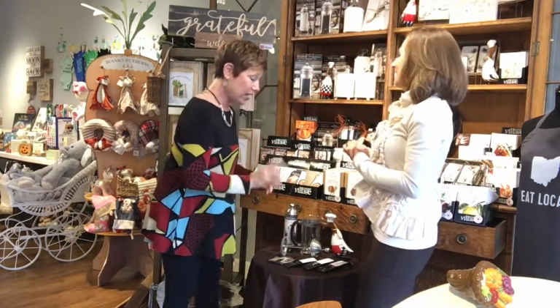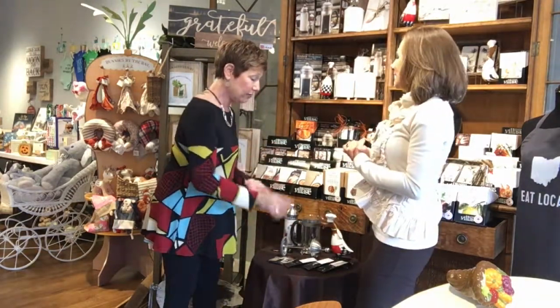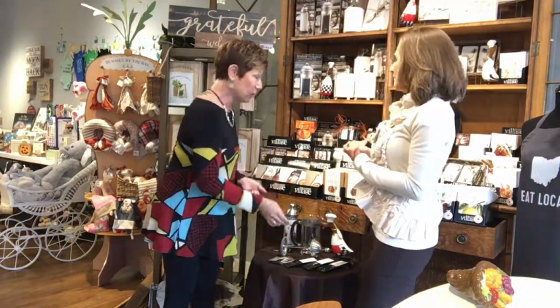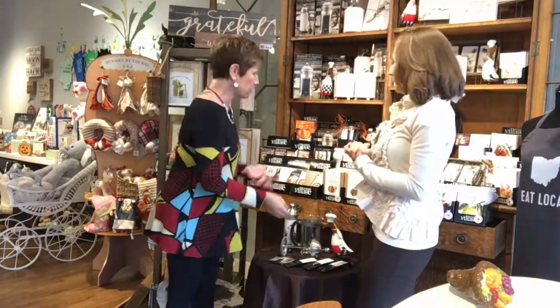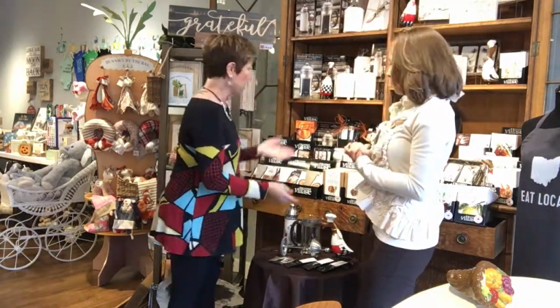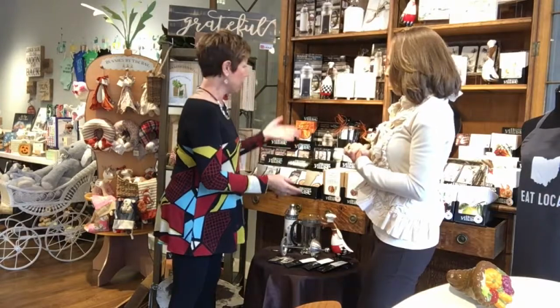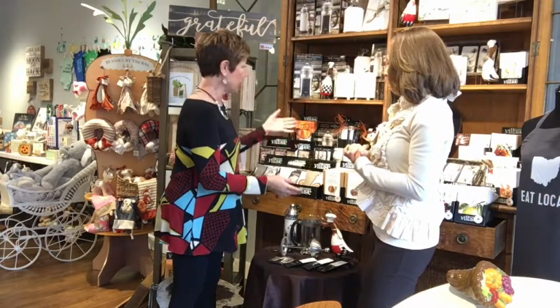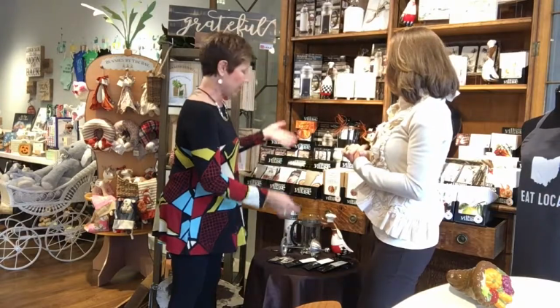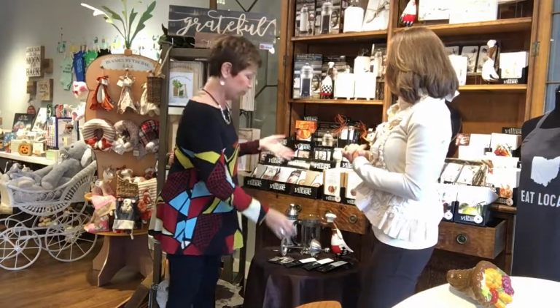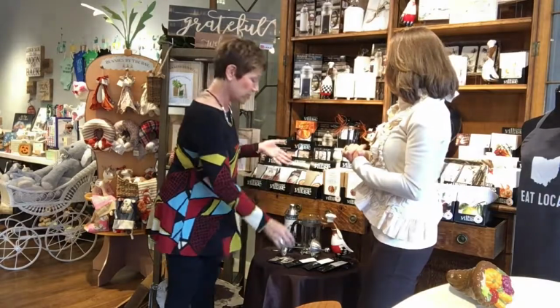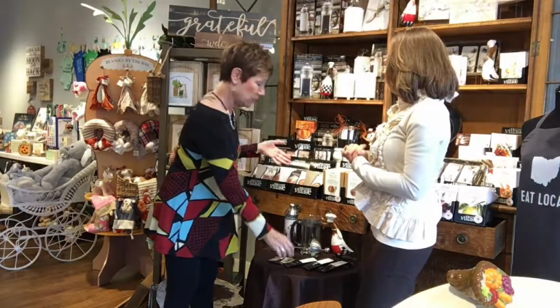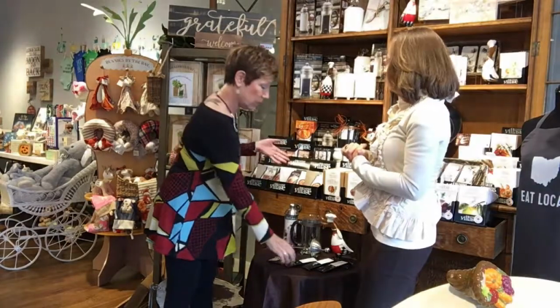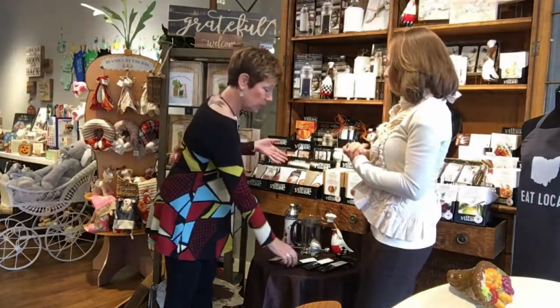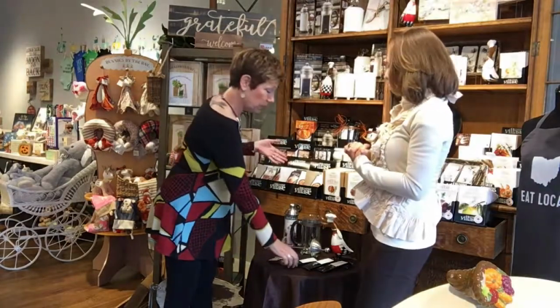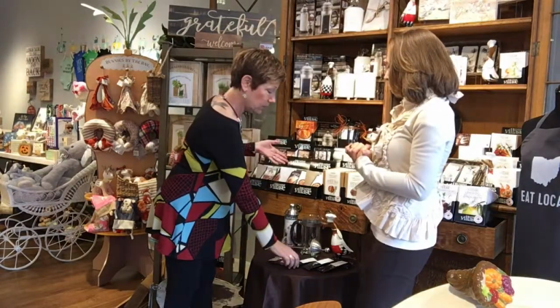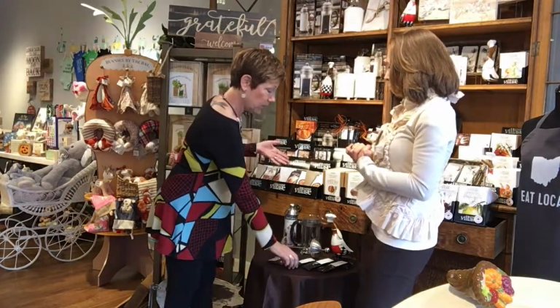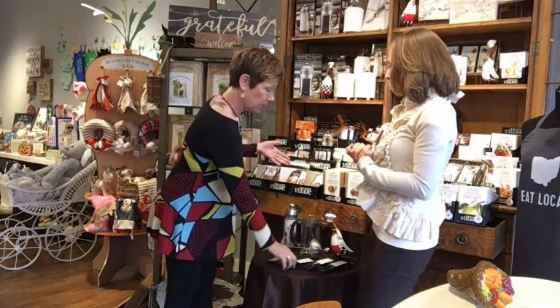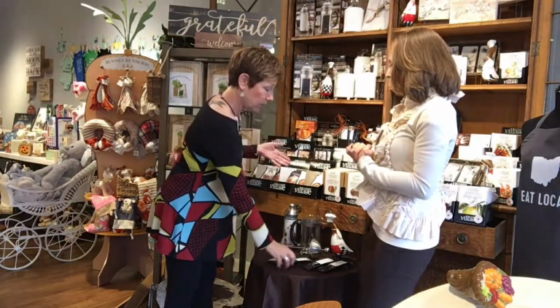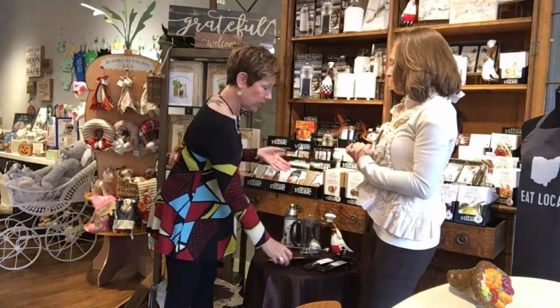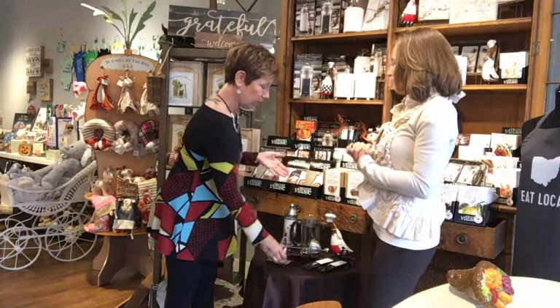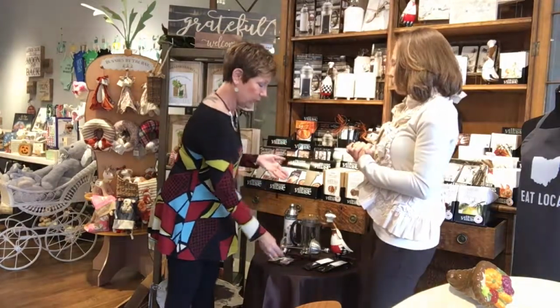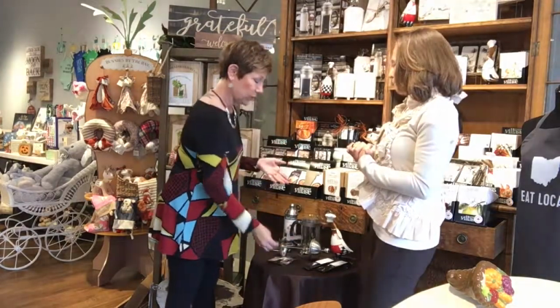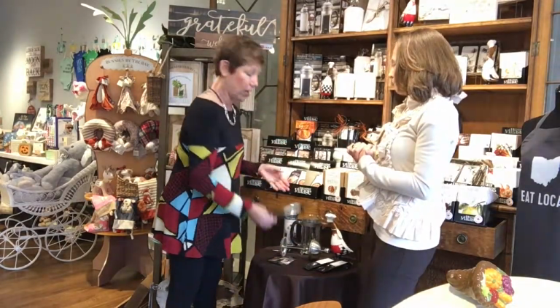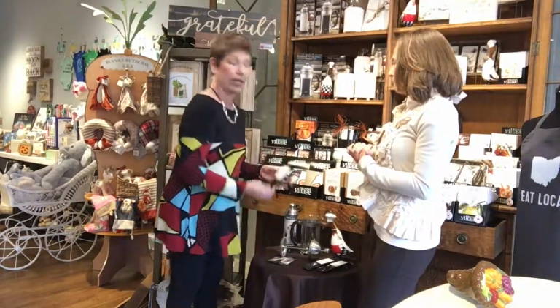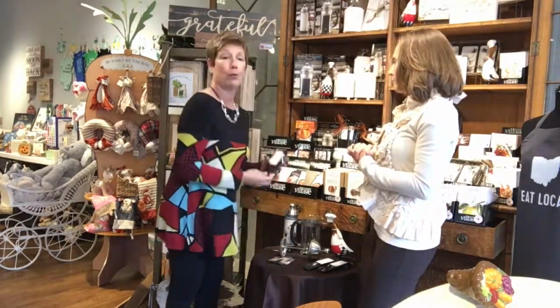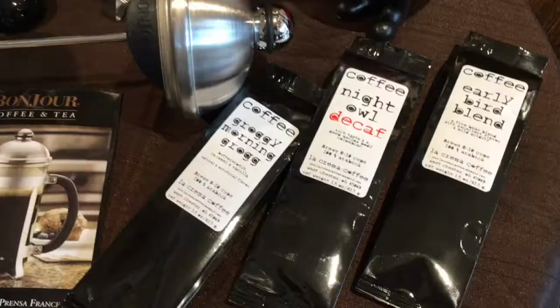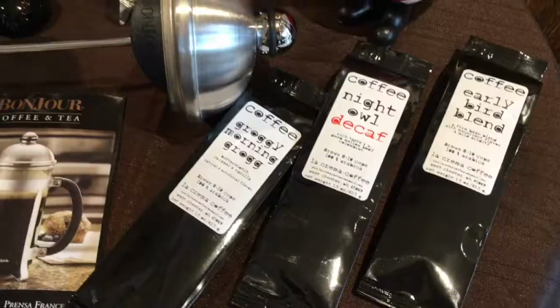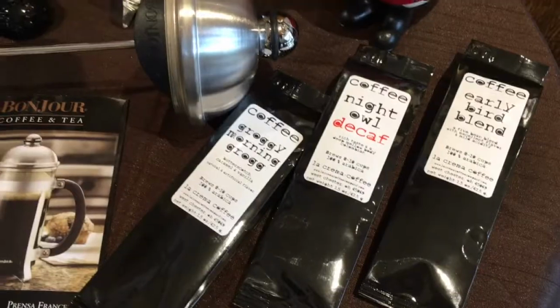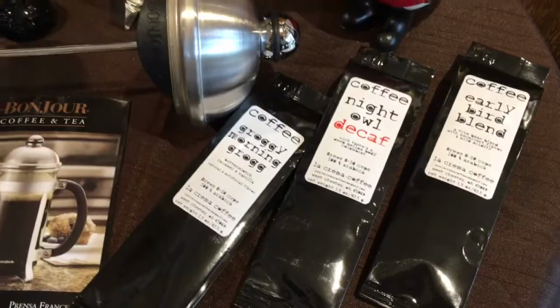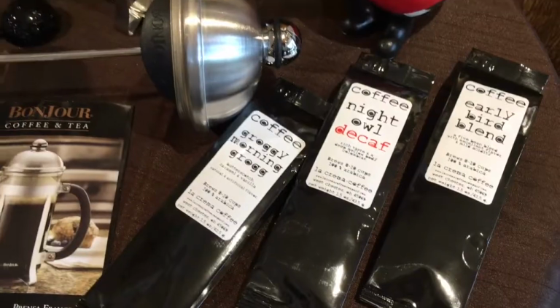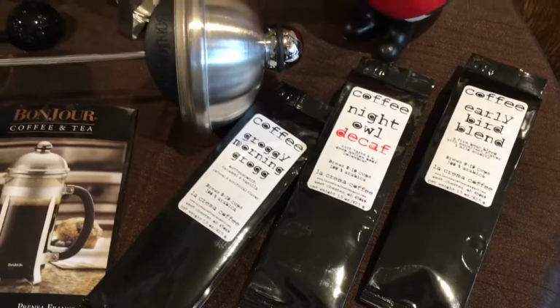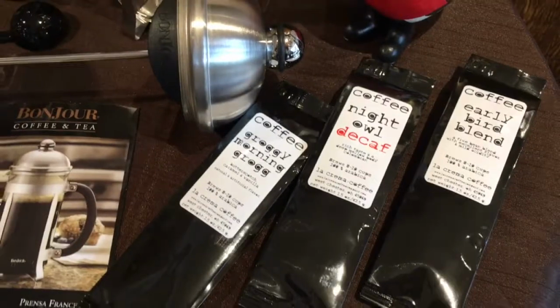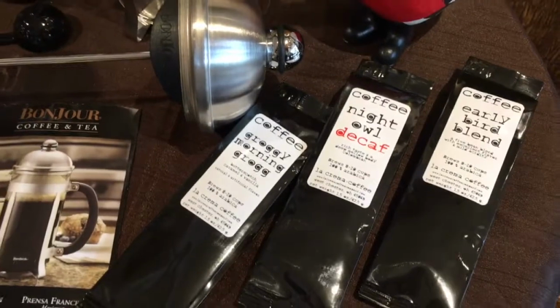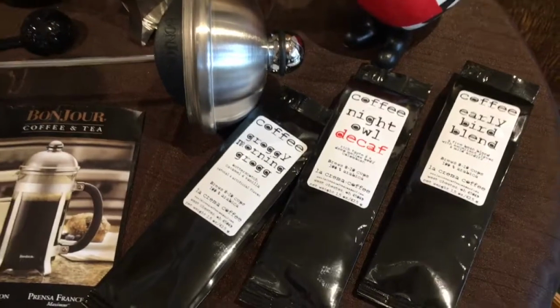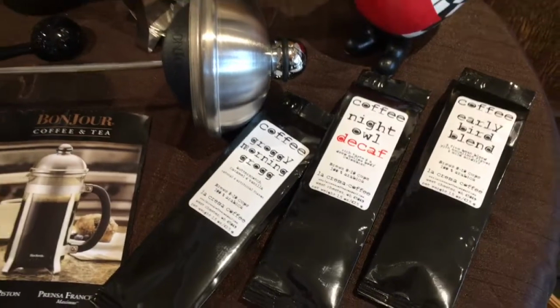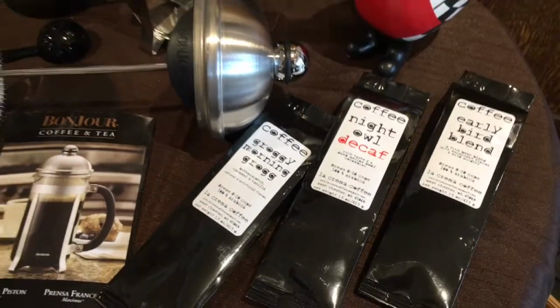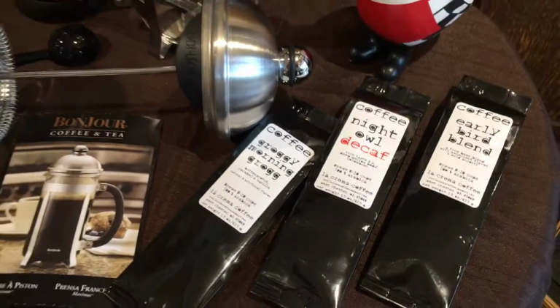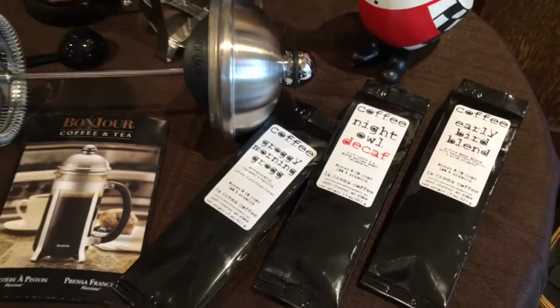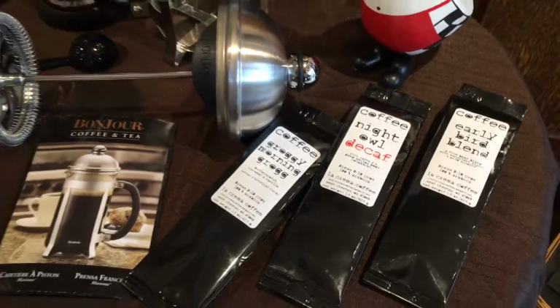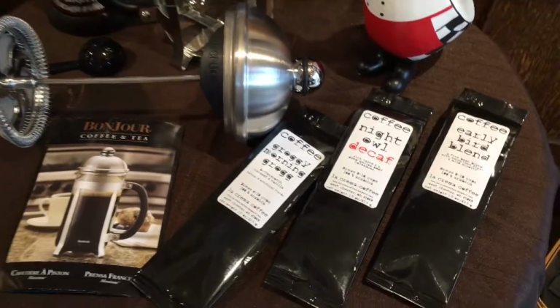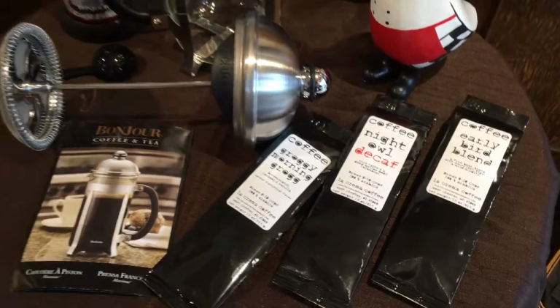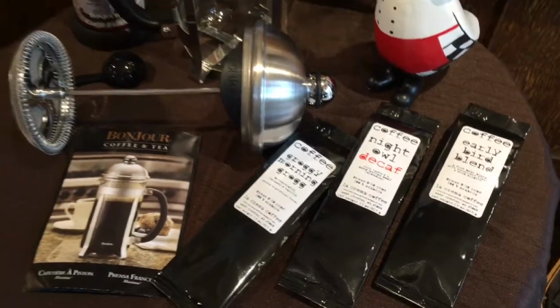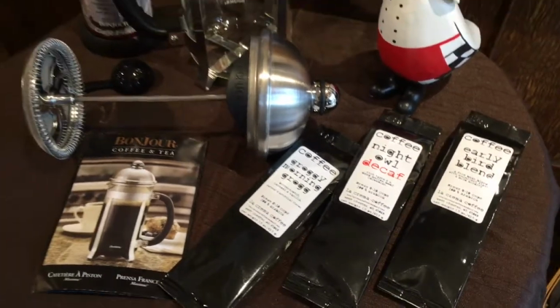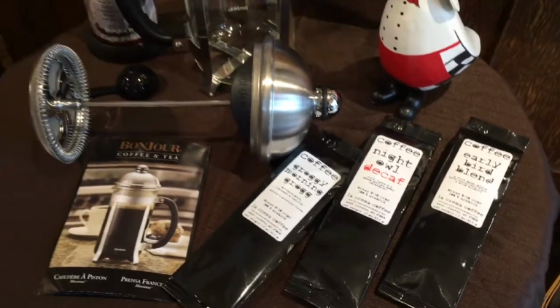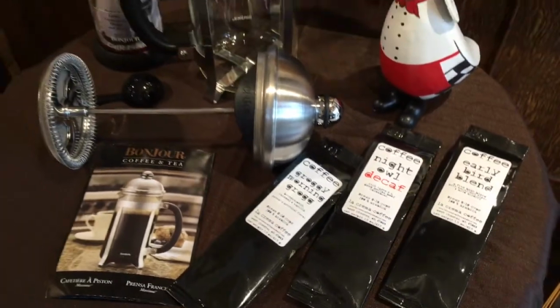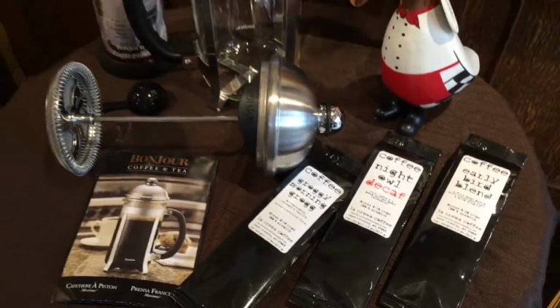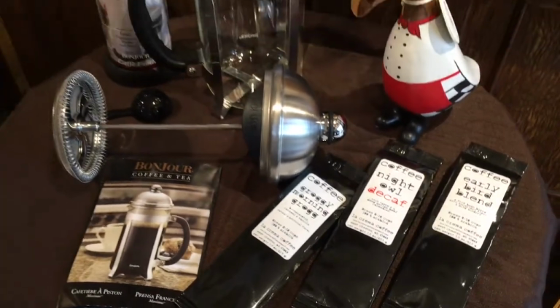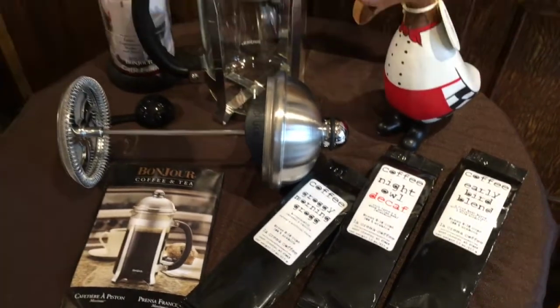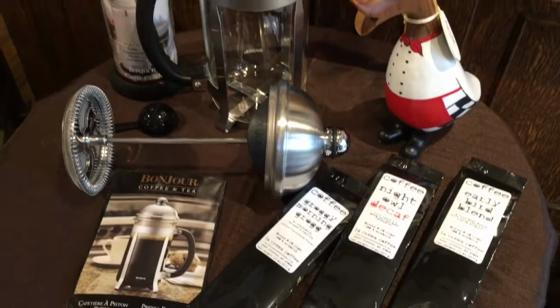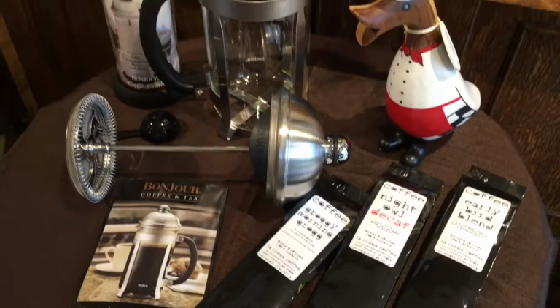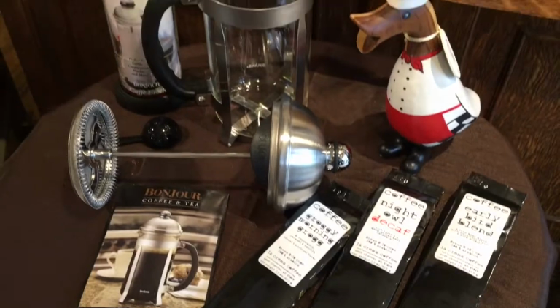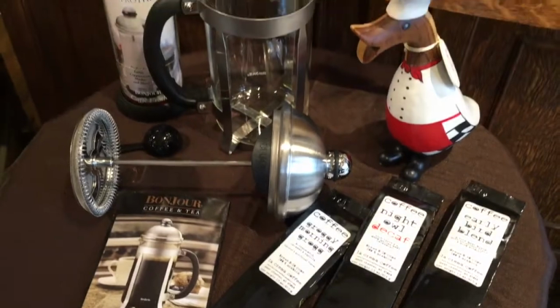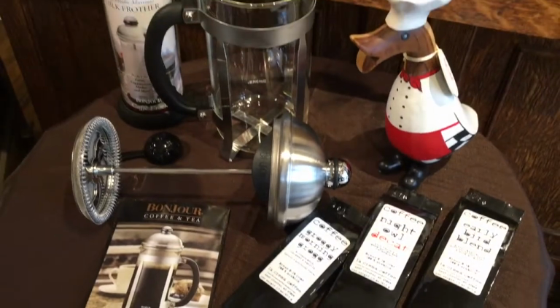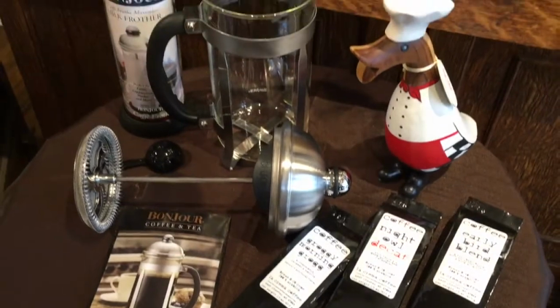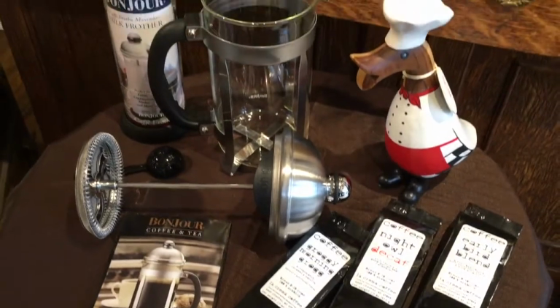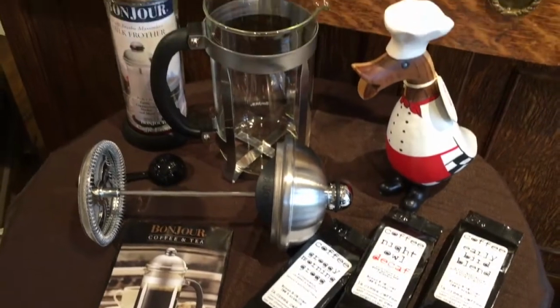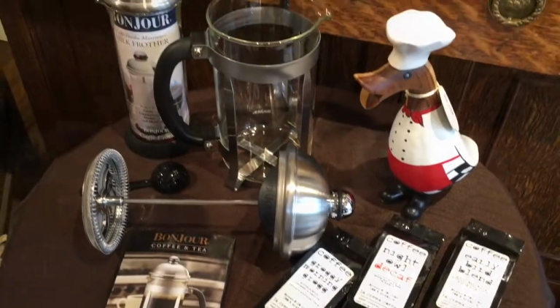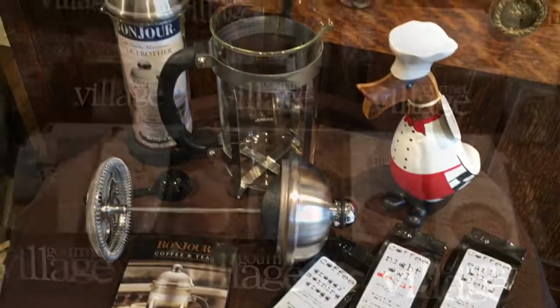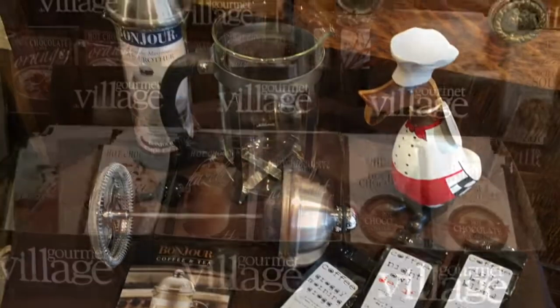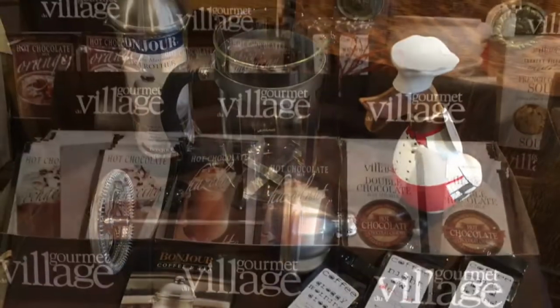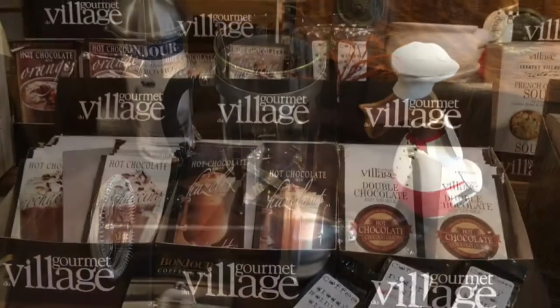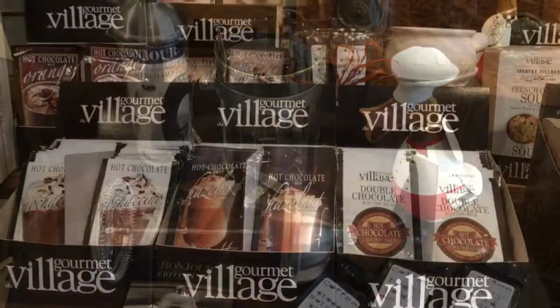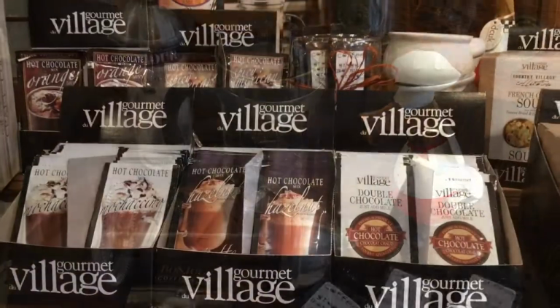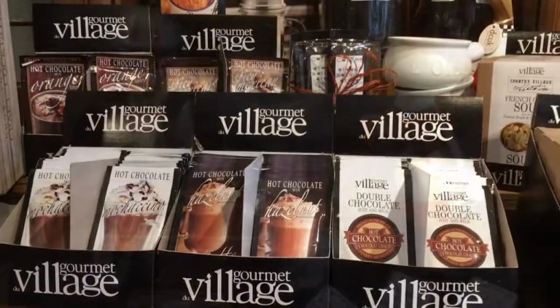And then of course we have the coffees to go with it. We have our groggy morning grog — delicious — a decaf, and then an early bird blend. So we have the coffees too.